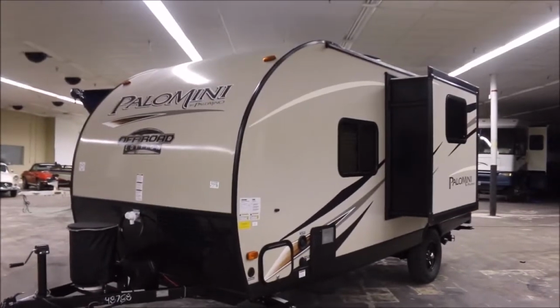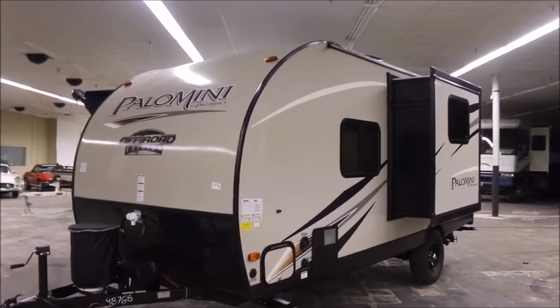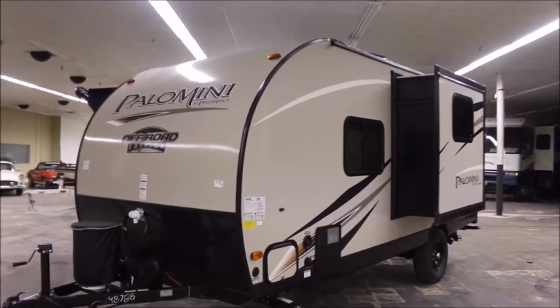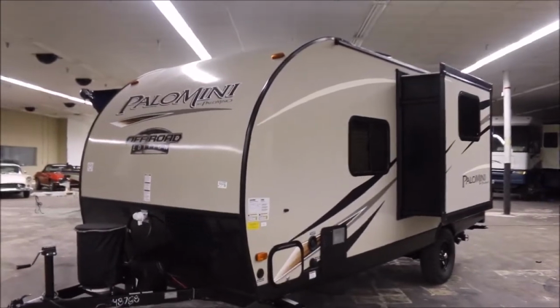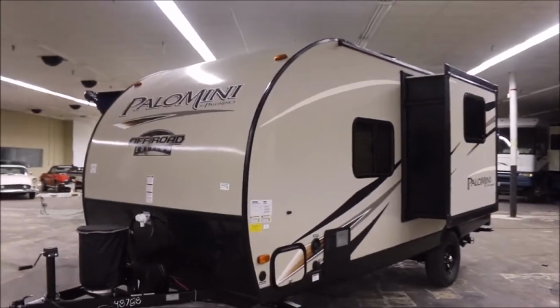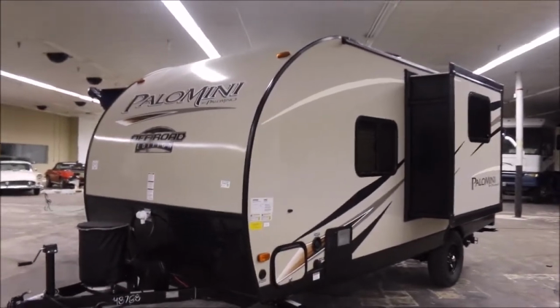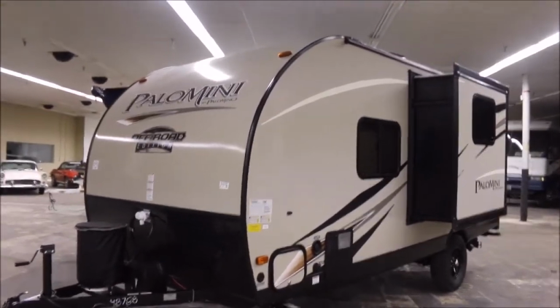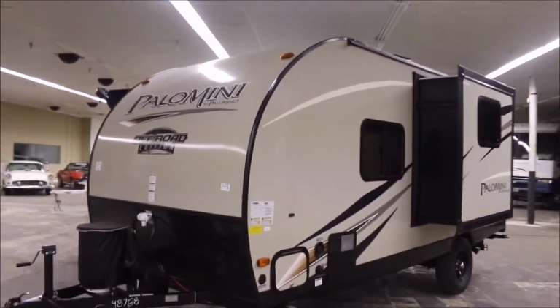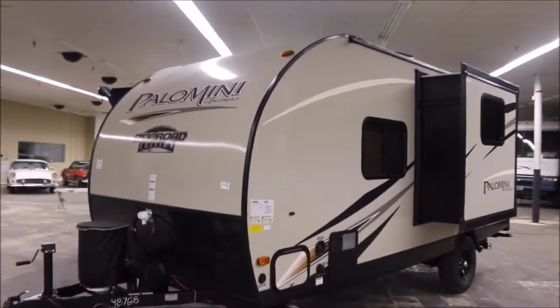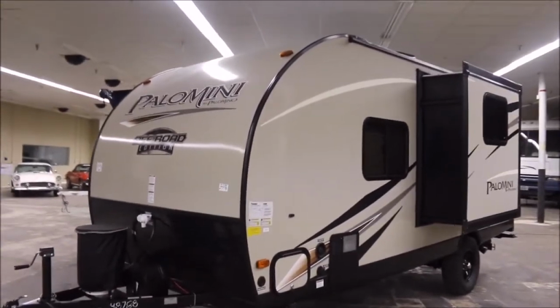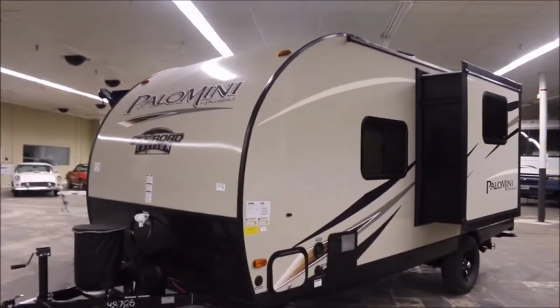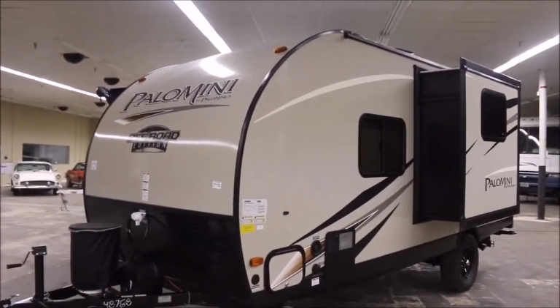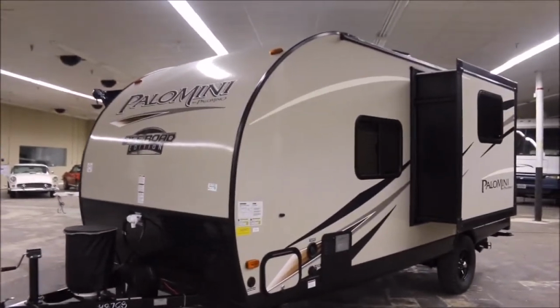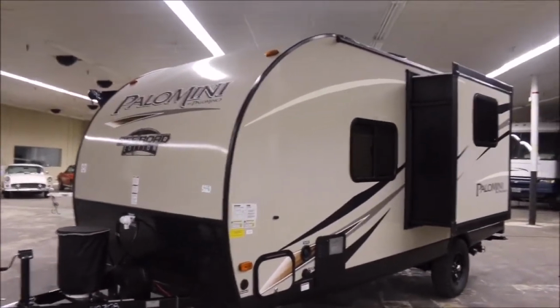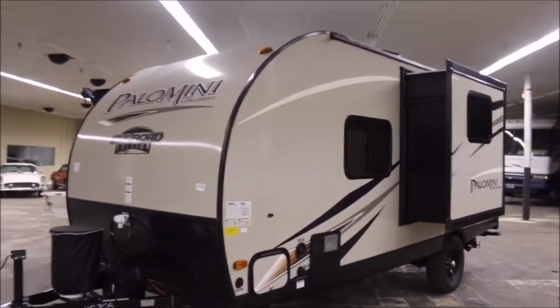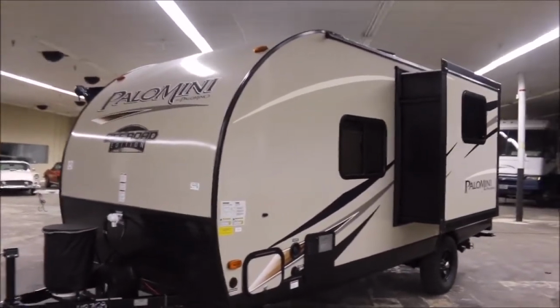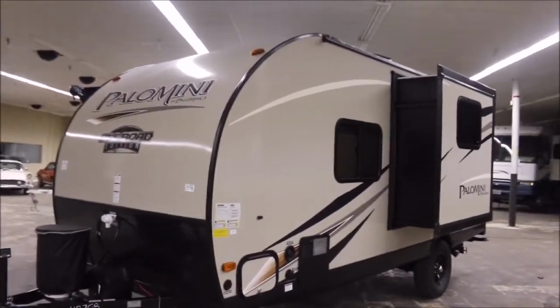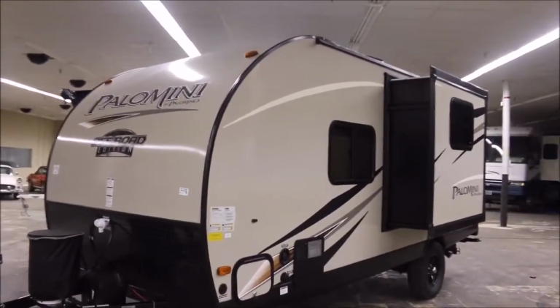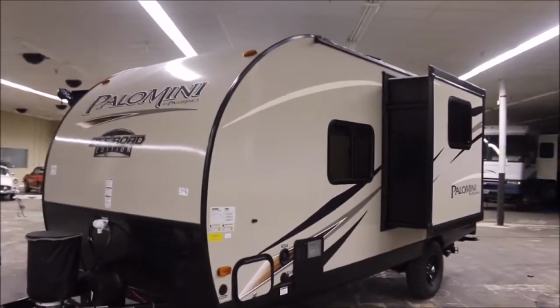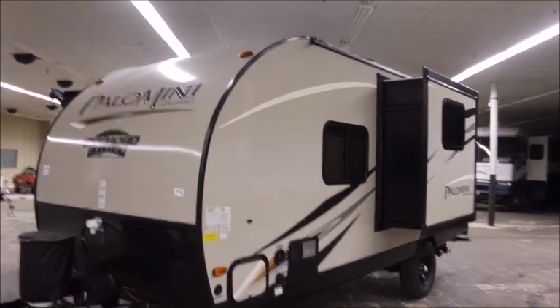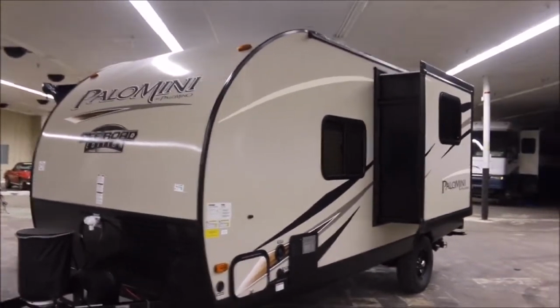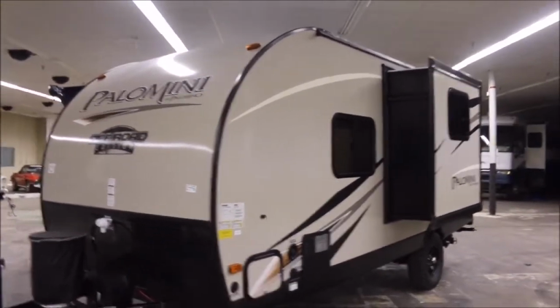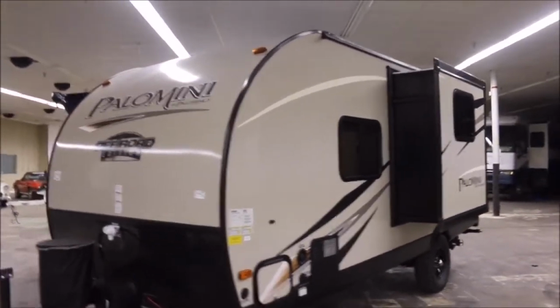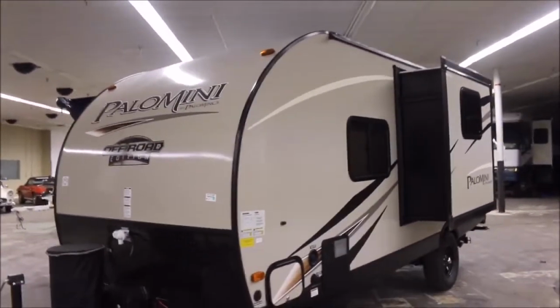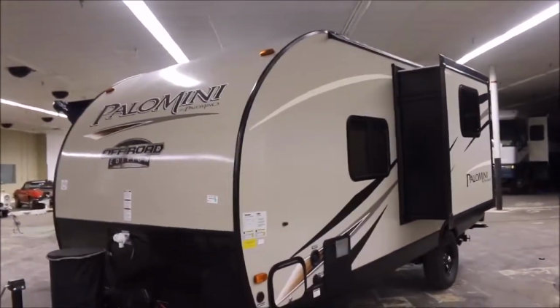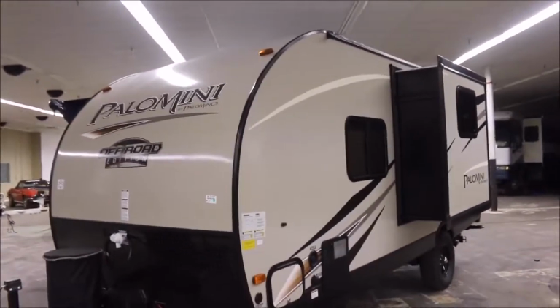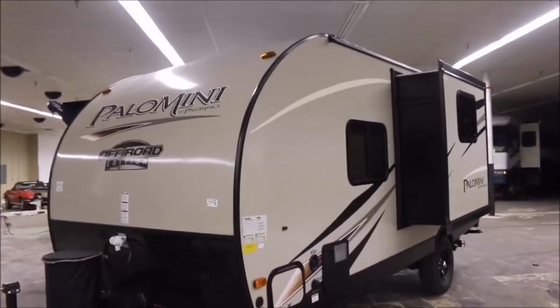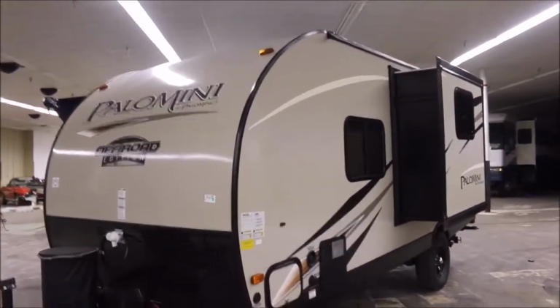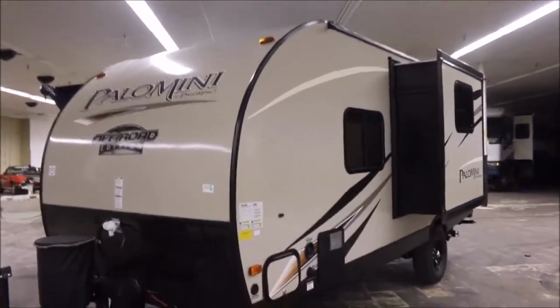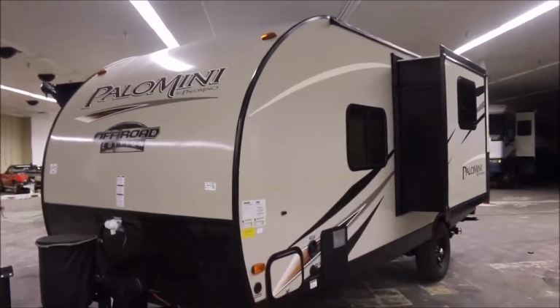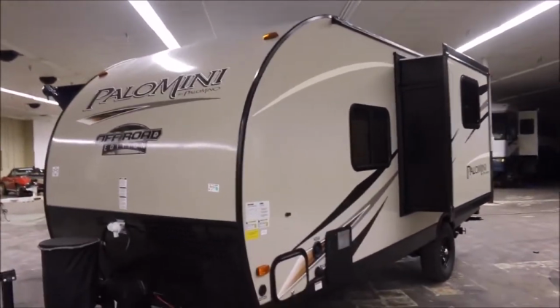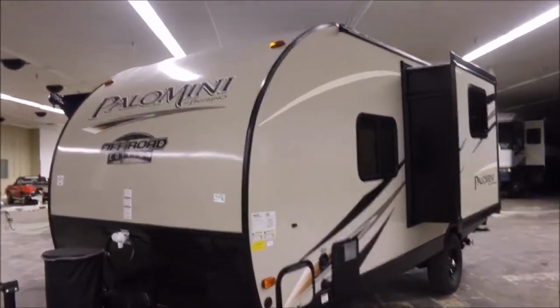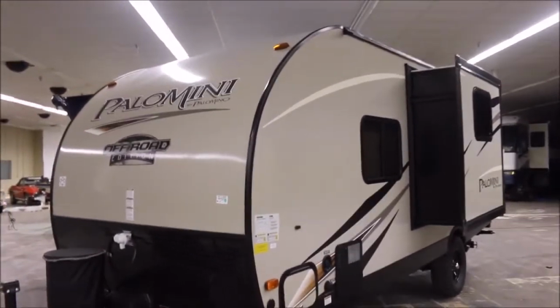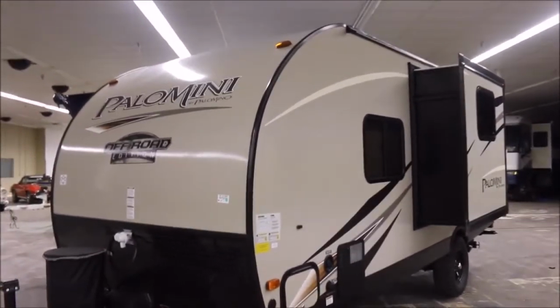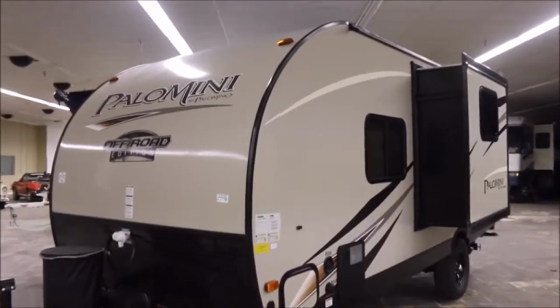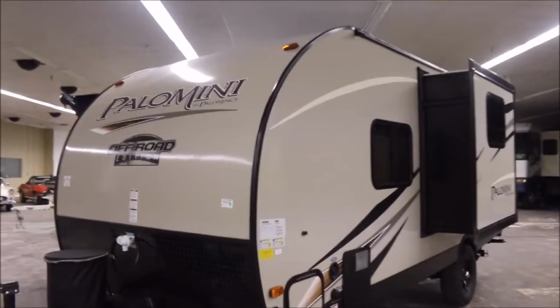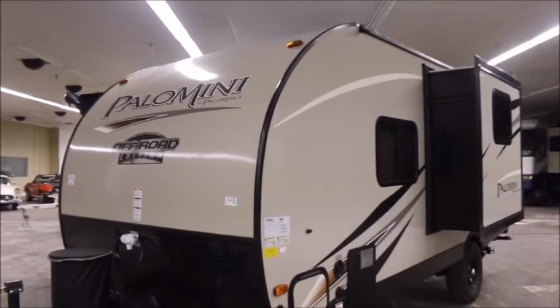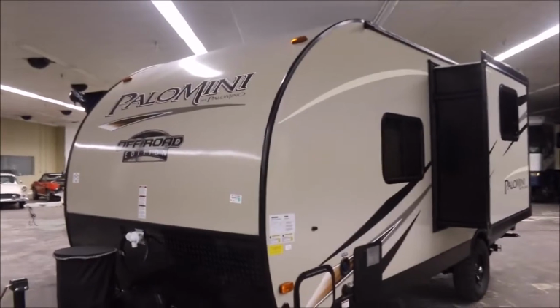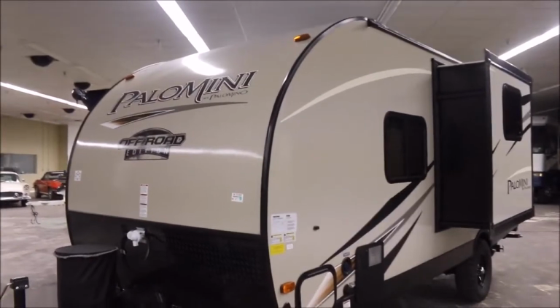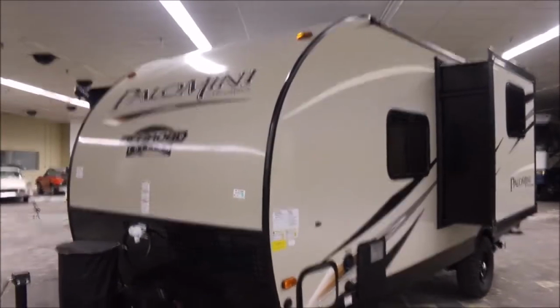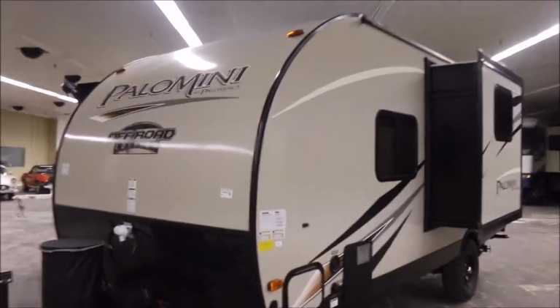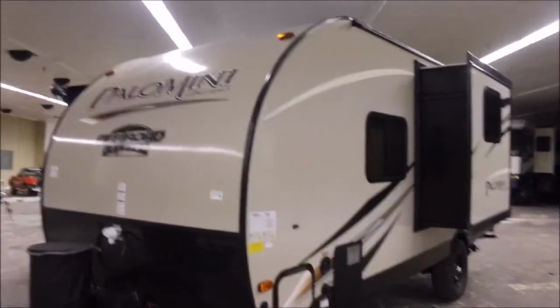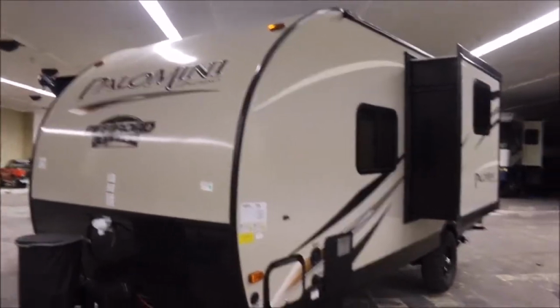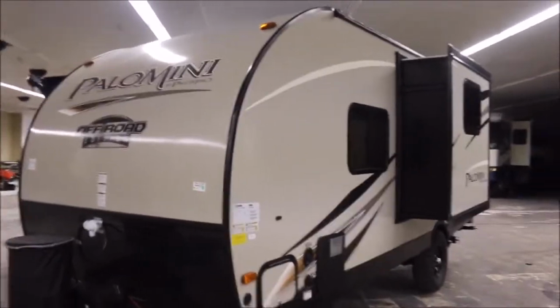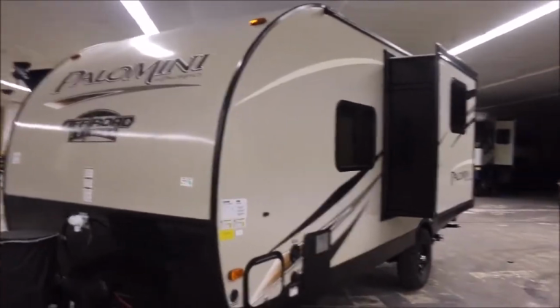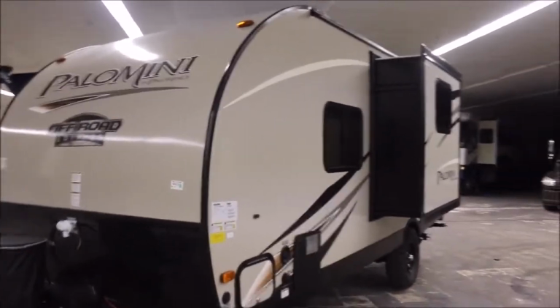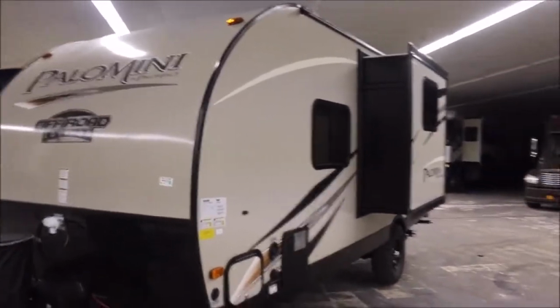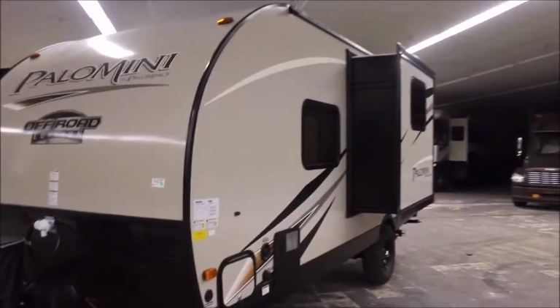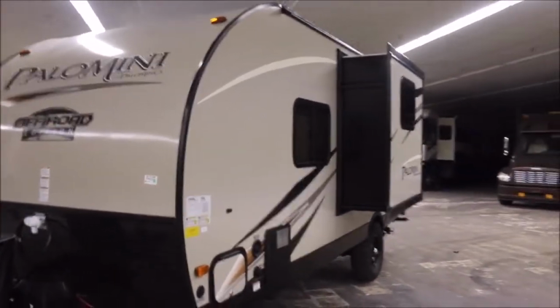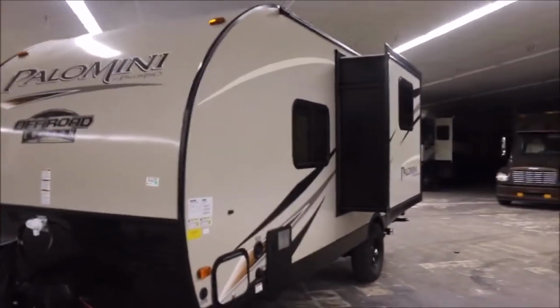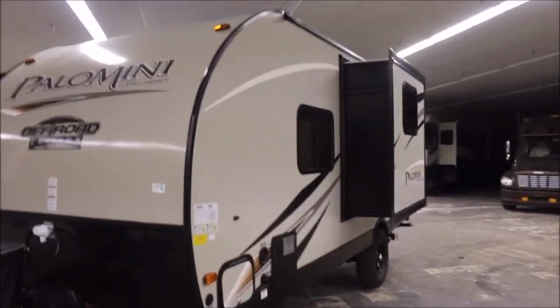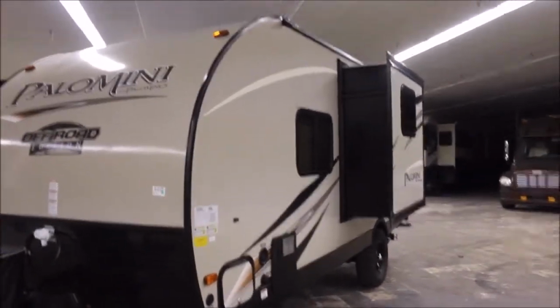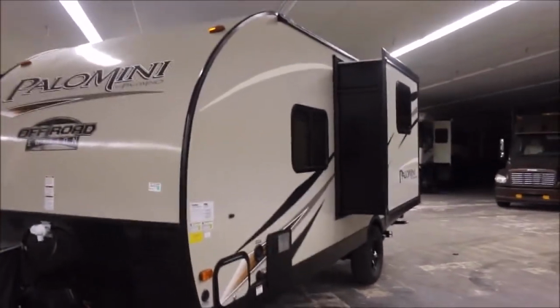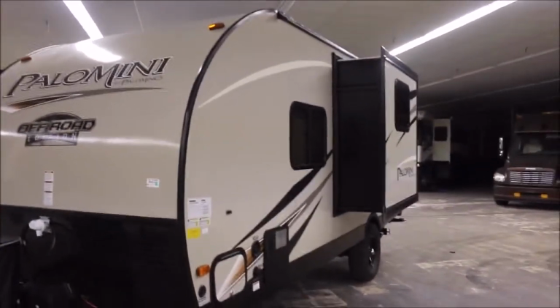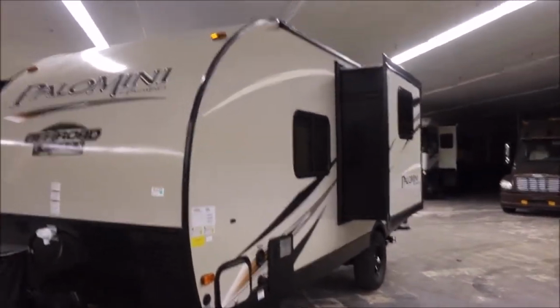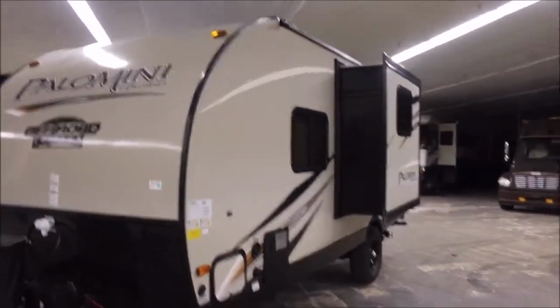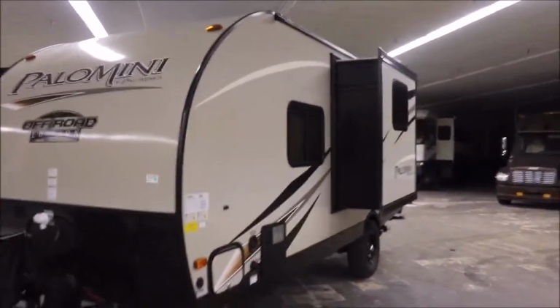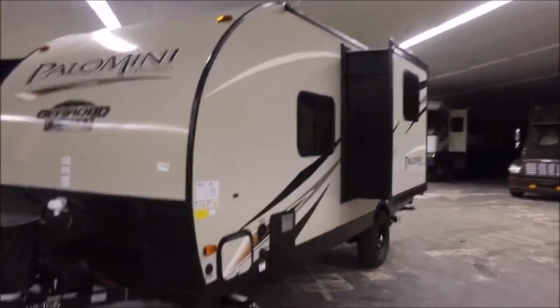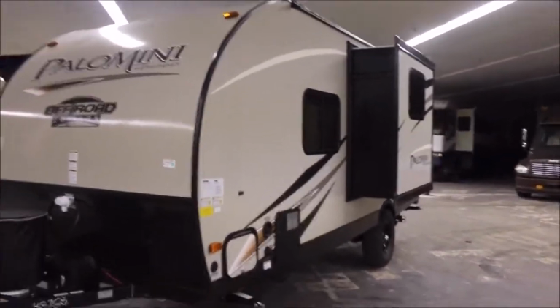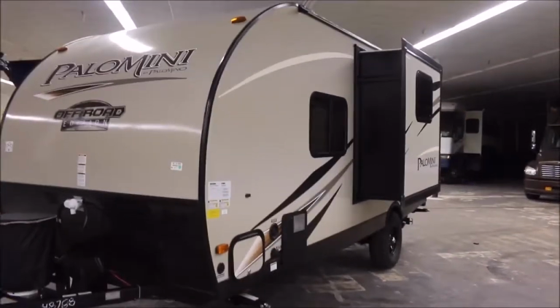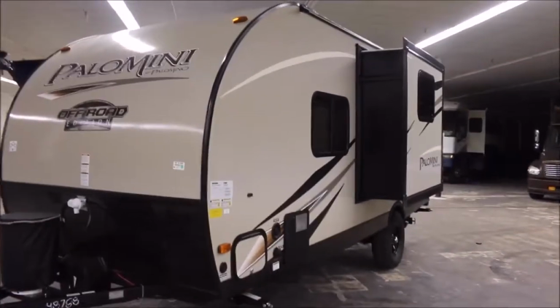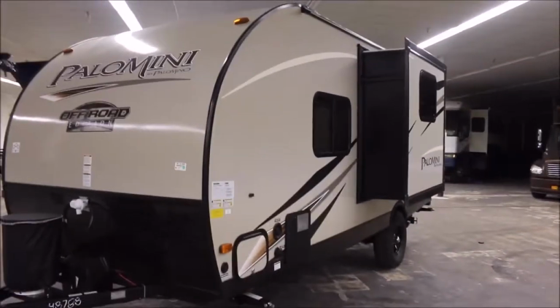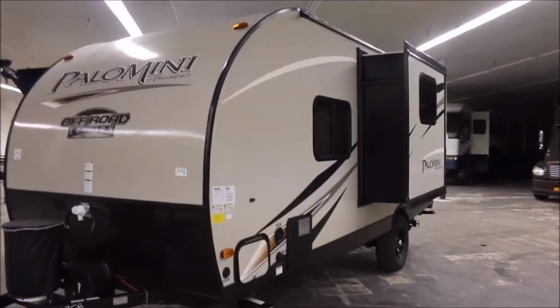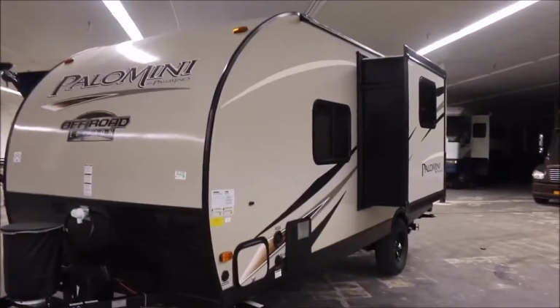John here from Empire RV & Marine, and we have brand new Palominis by Palomino. This one right here is a 181 FBS.